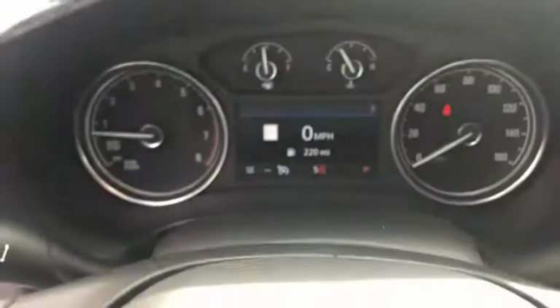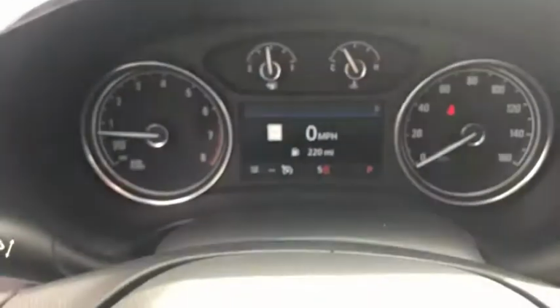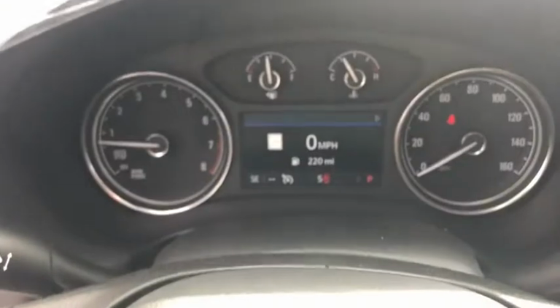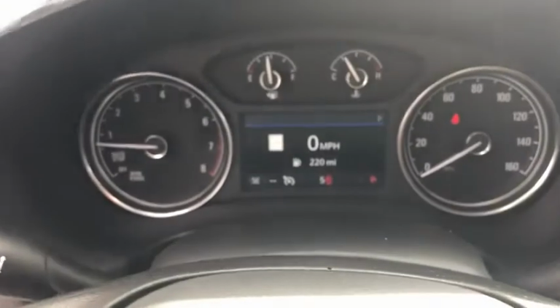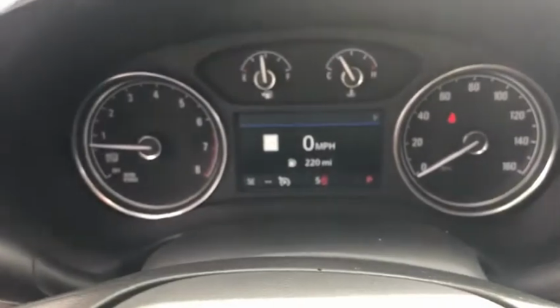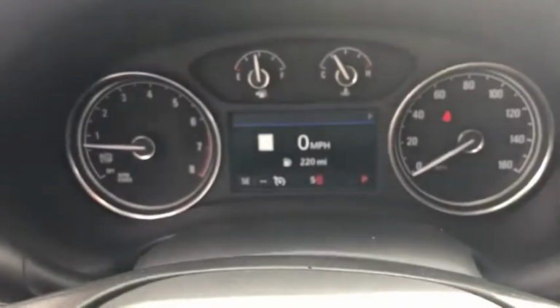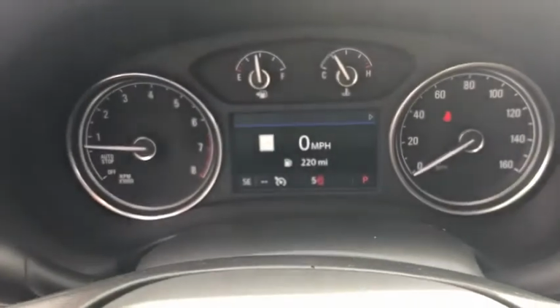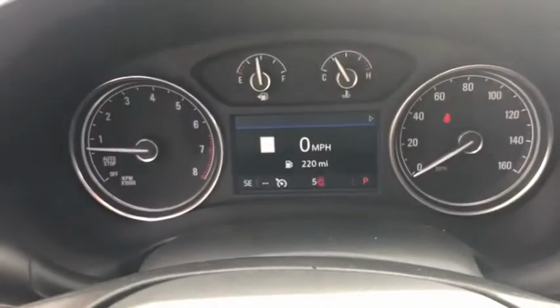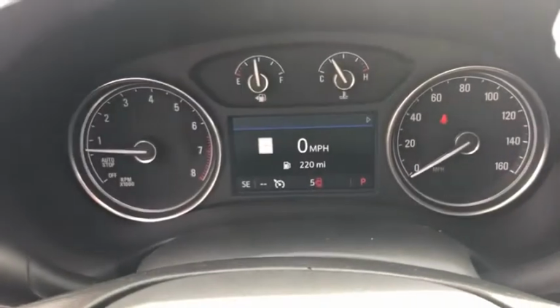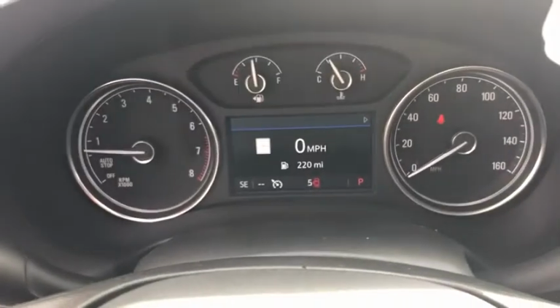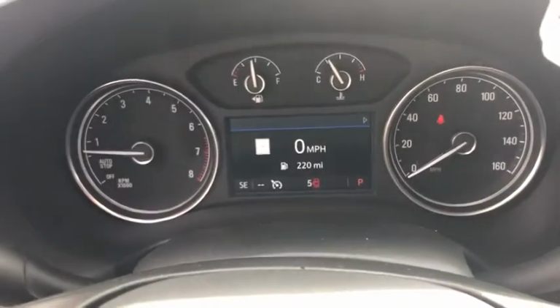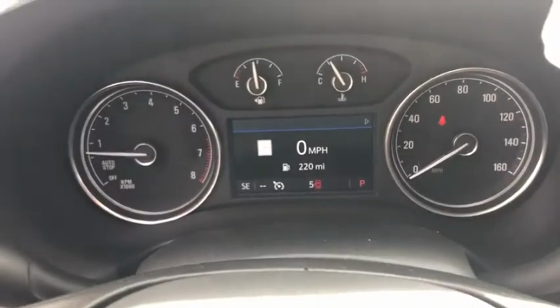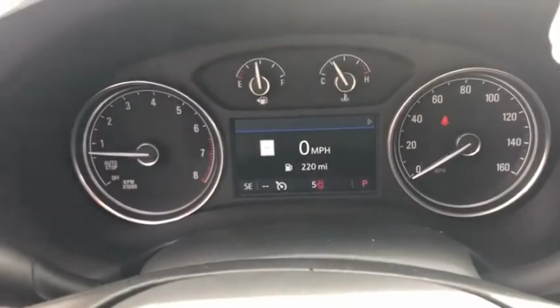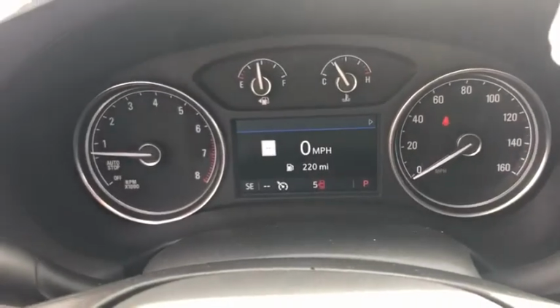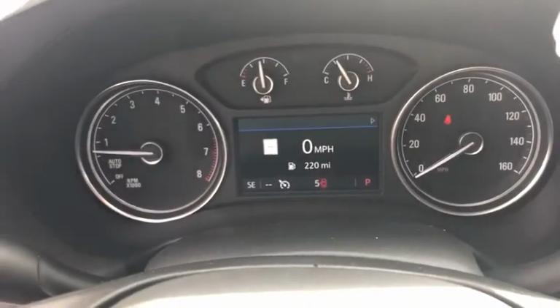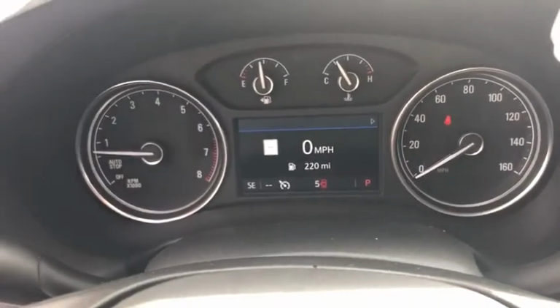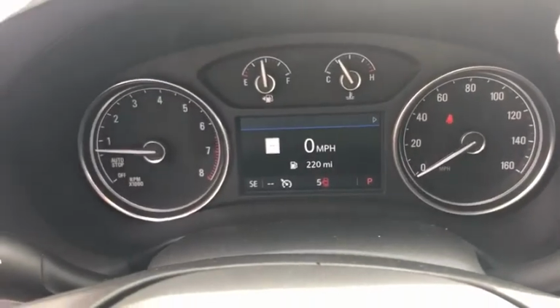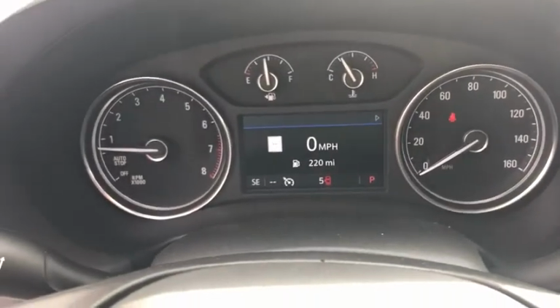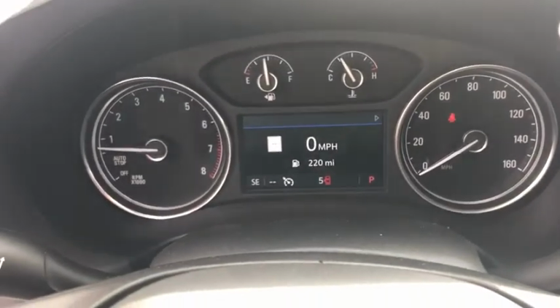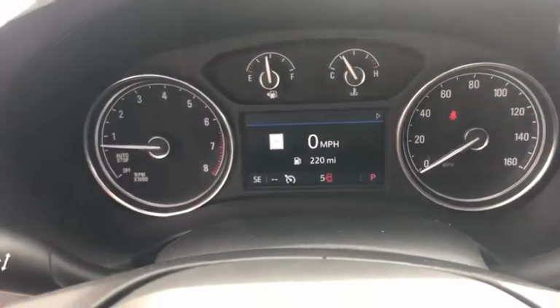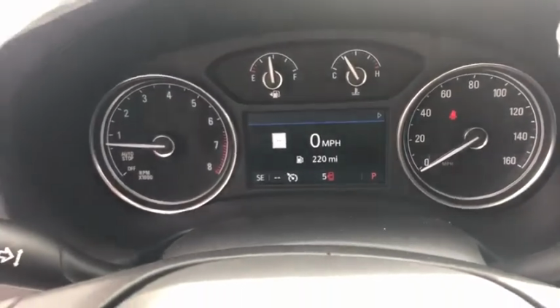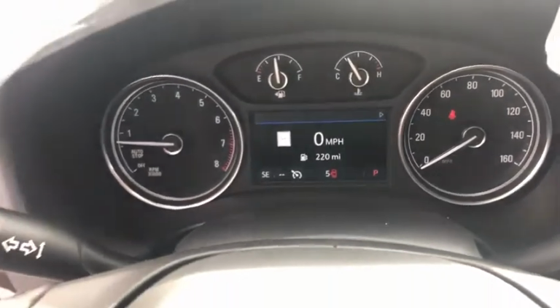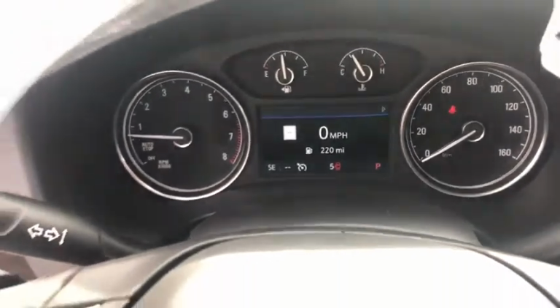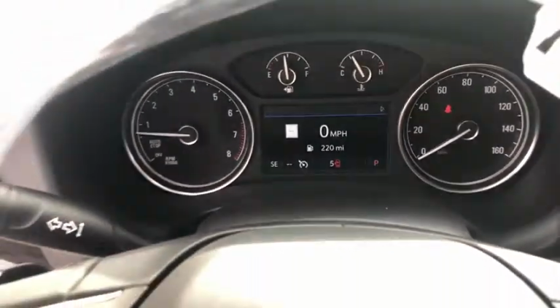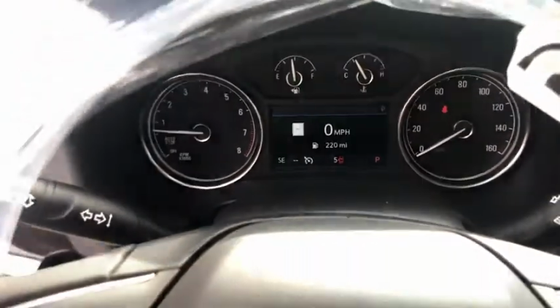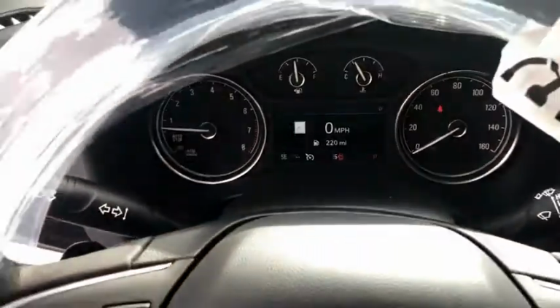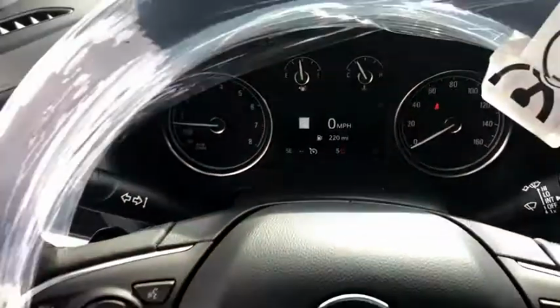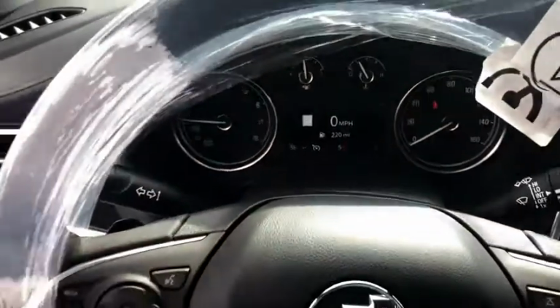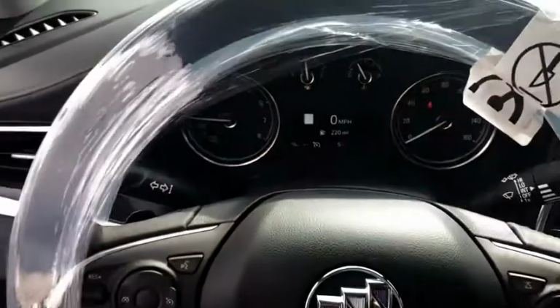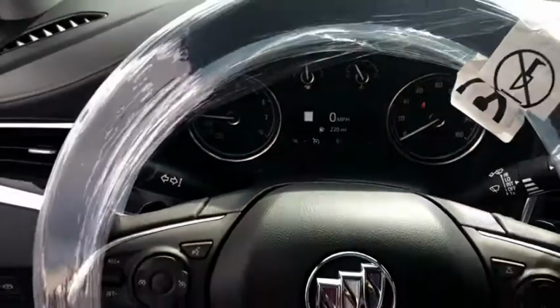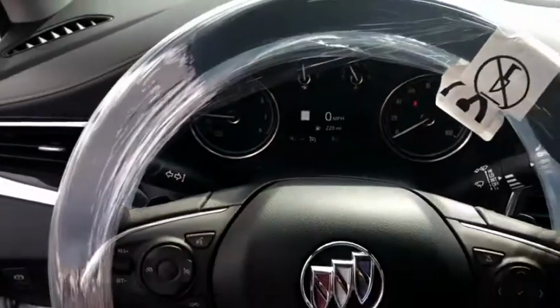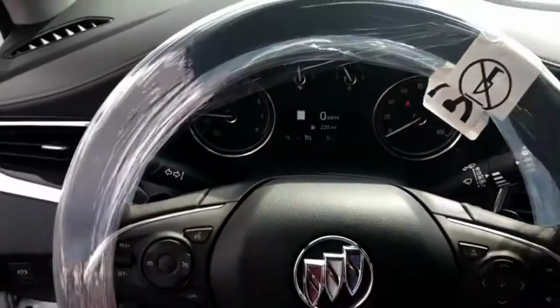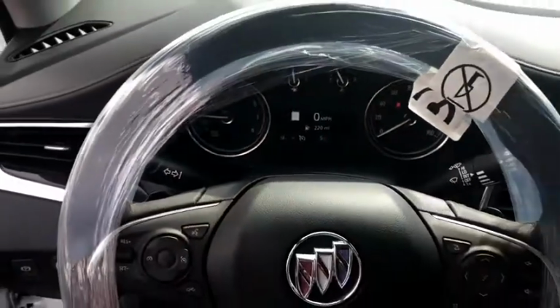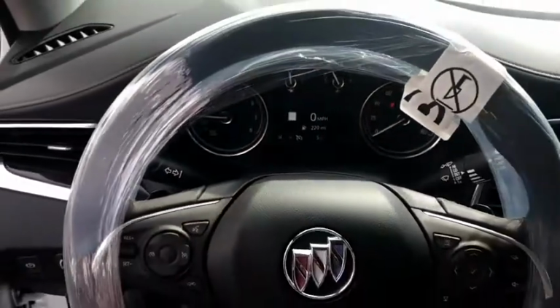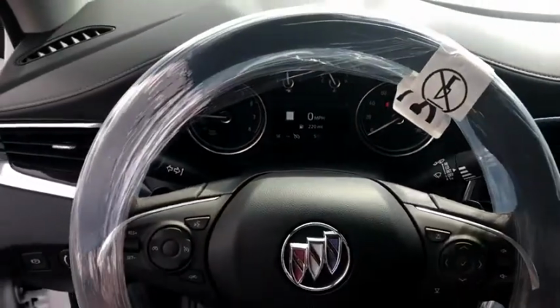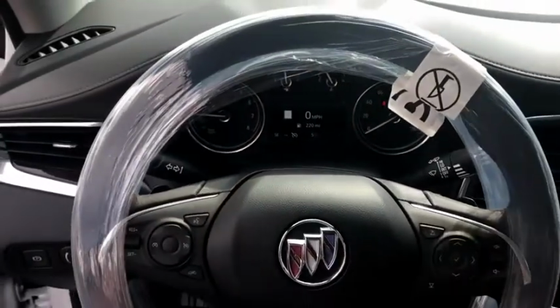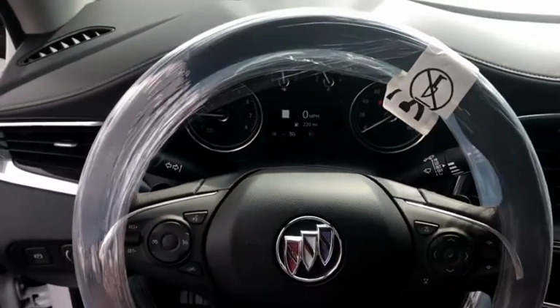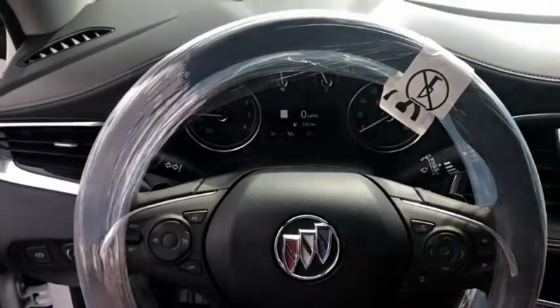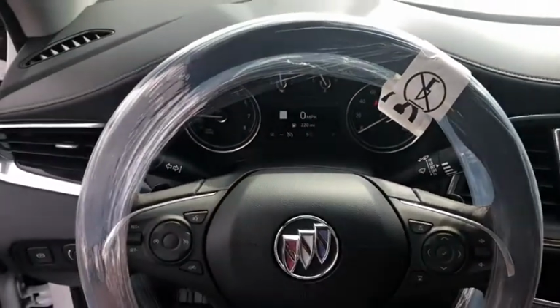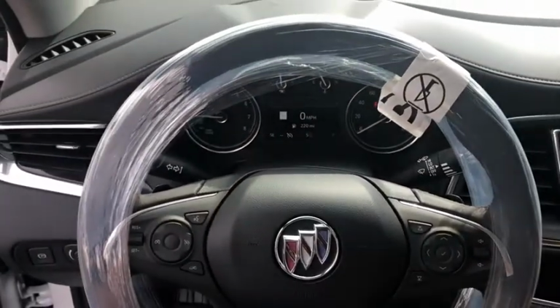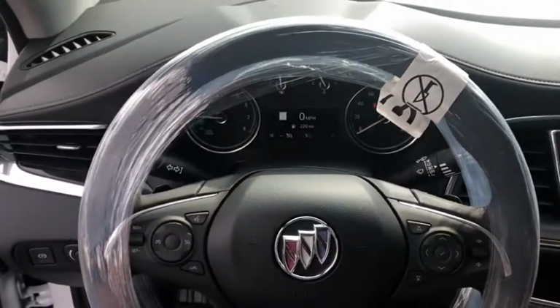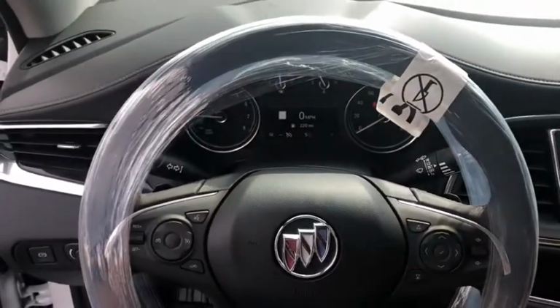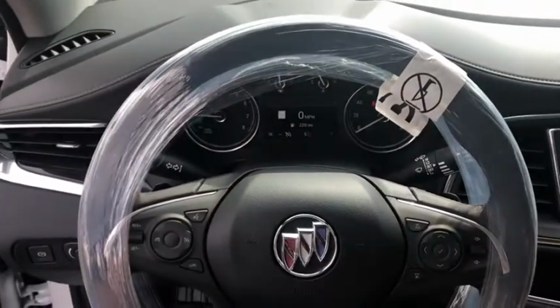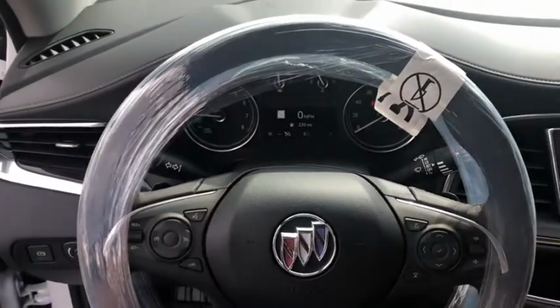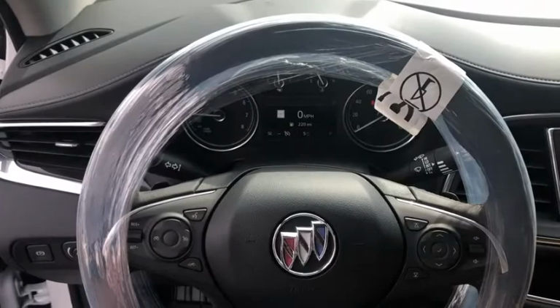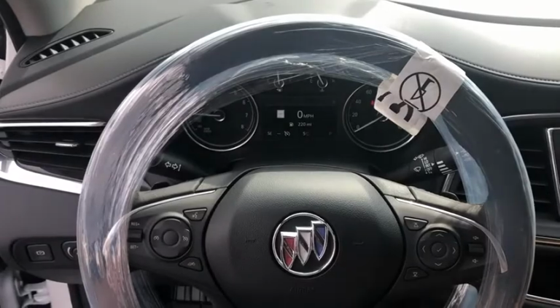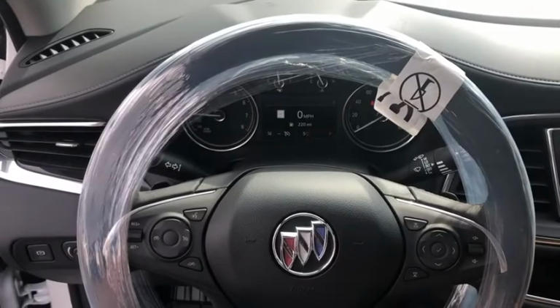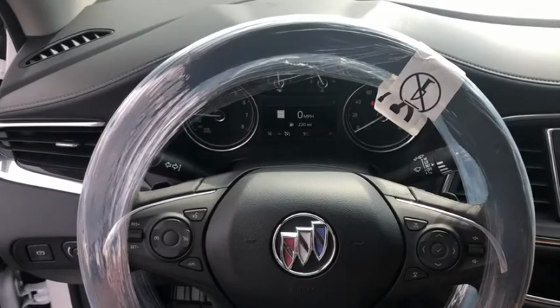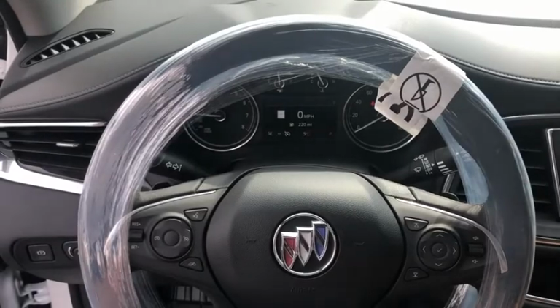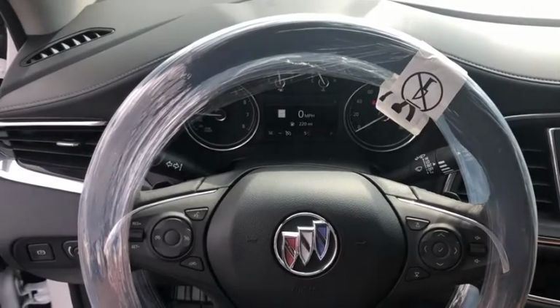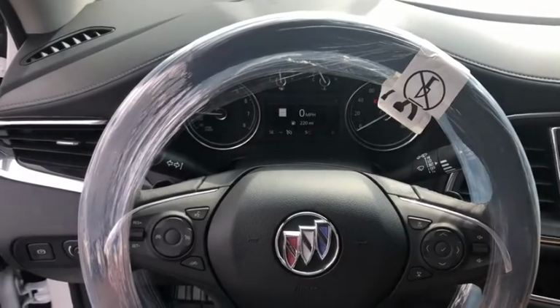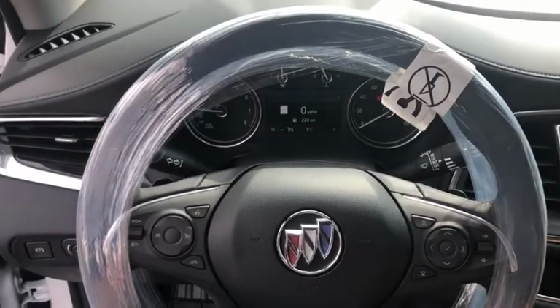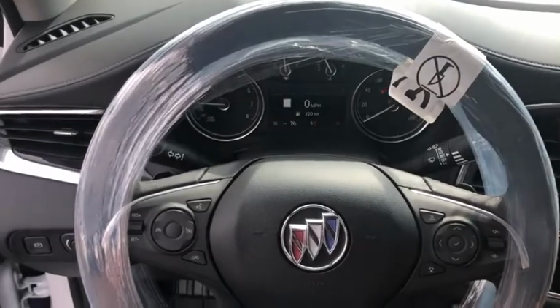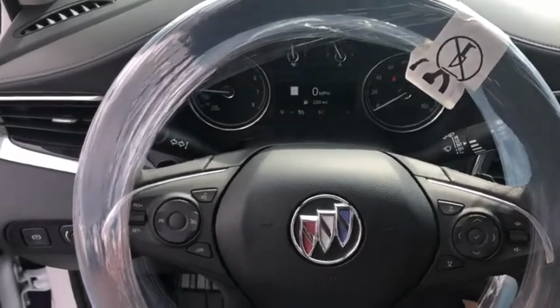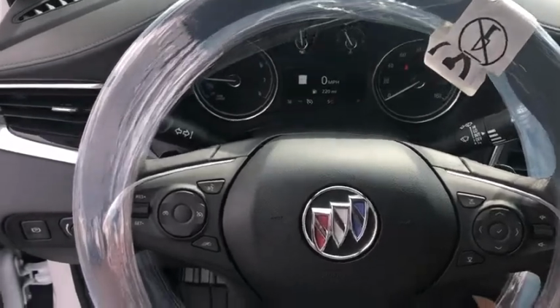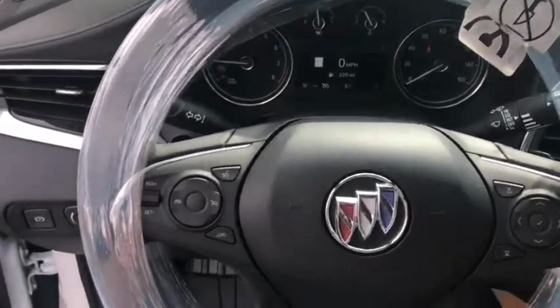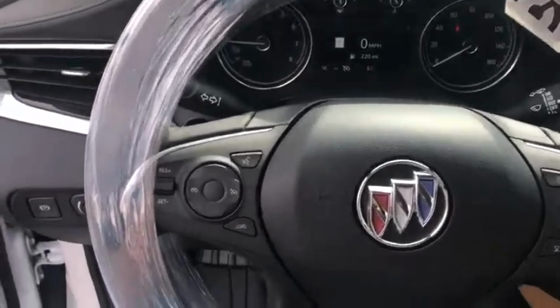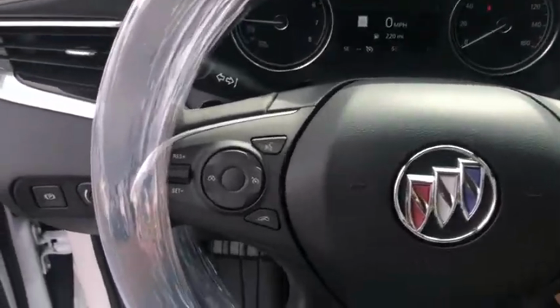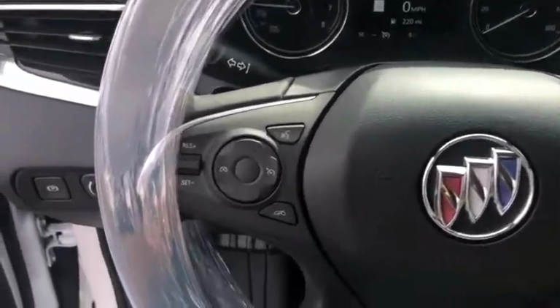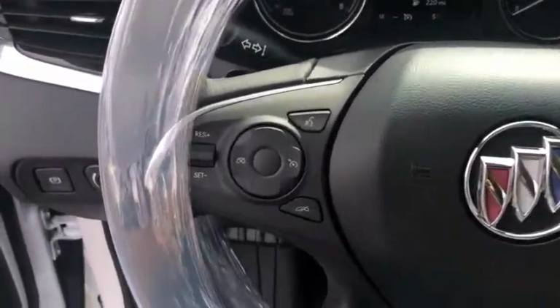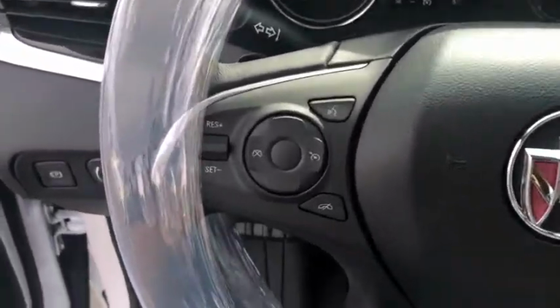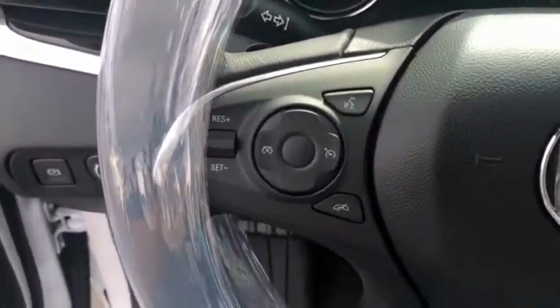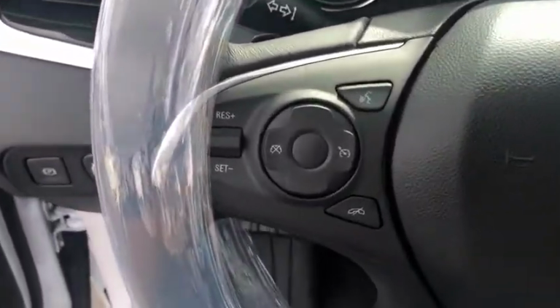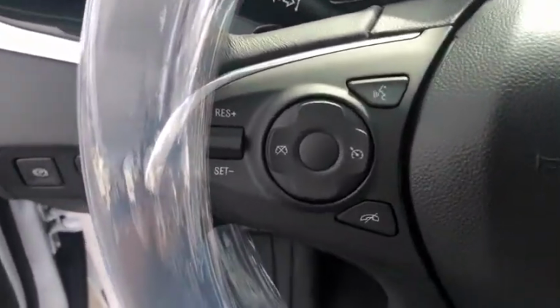Power steering, adjustable steering wheel, keyless start, cruise control, floor mats, aluminum wheels, auto dimming rear view mirror.